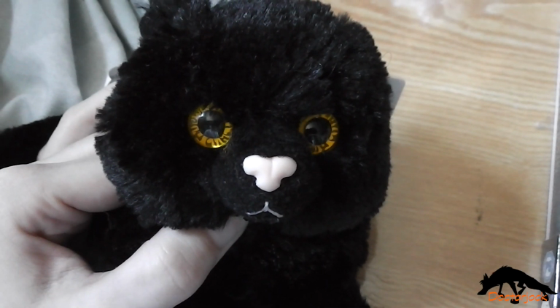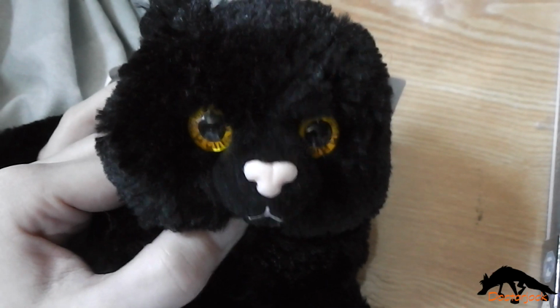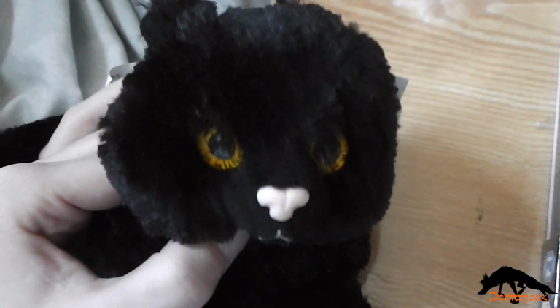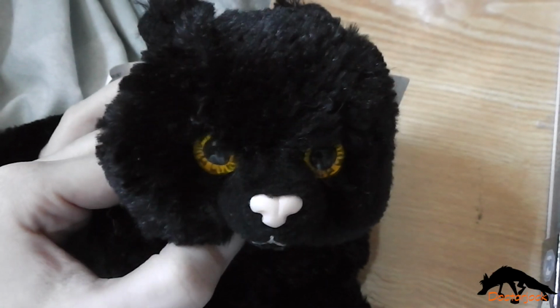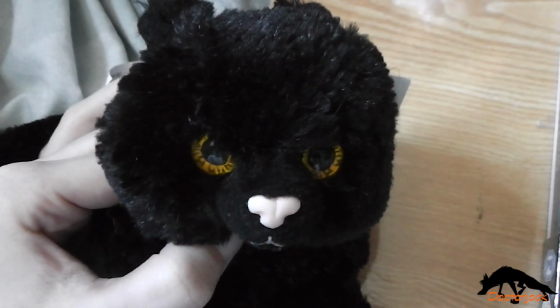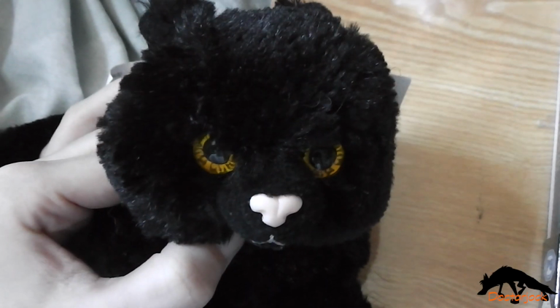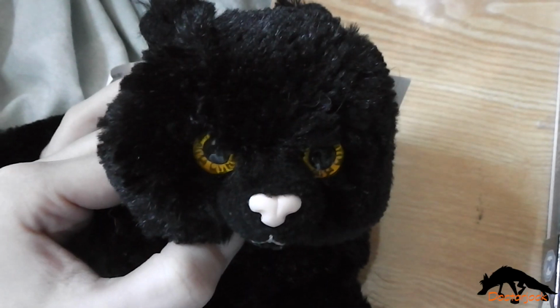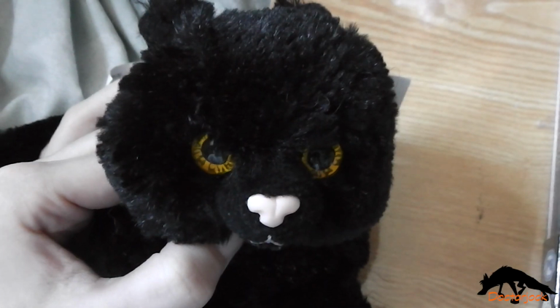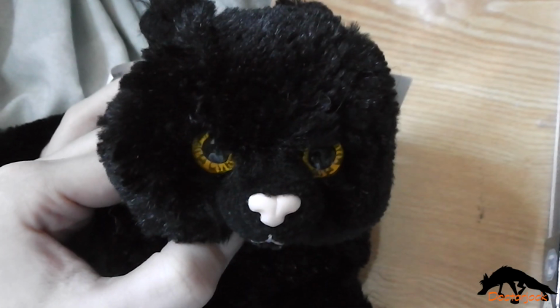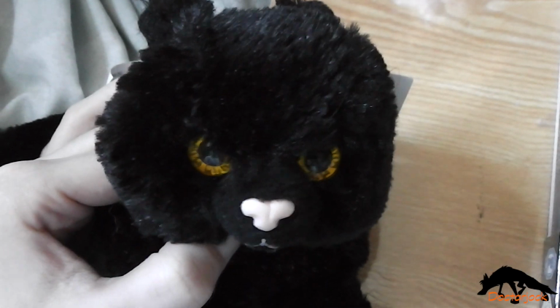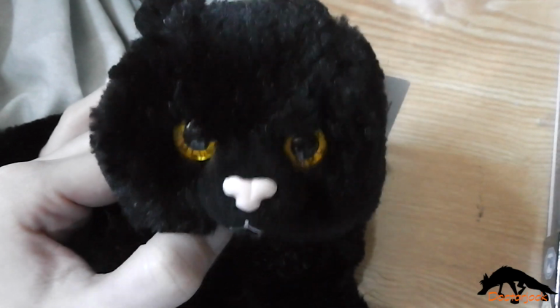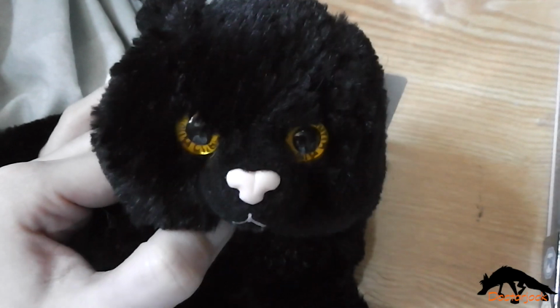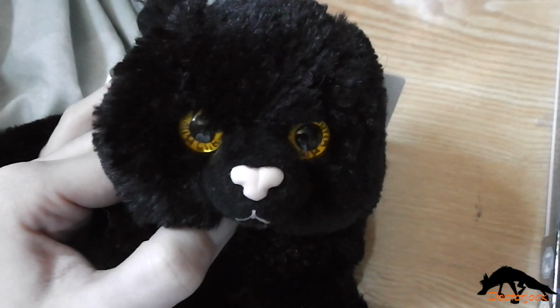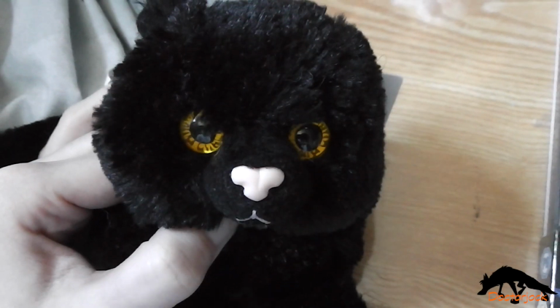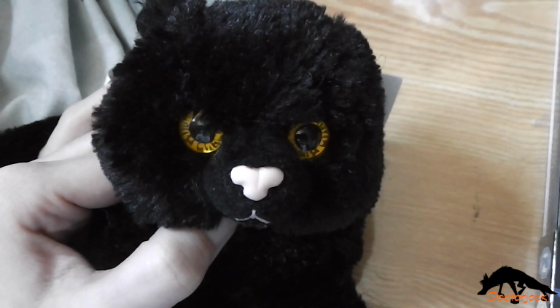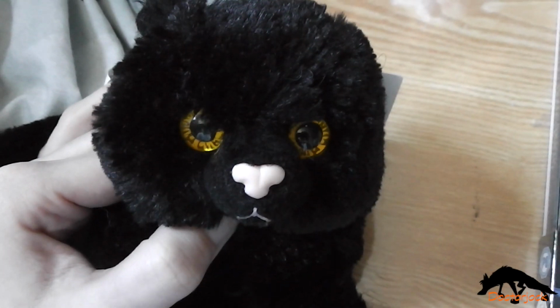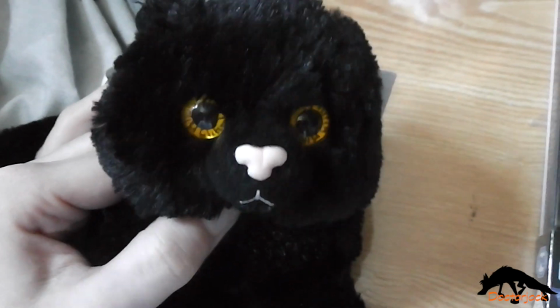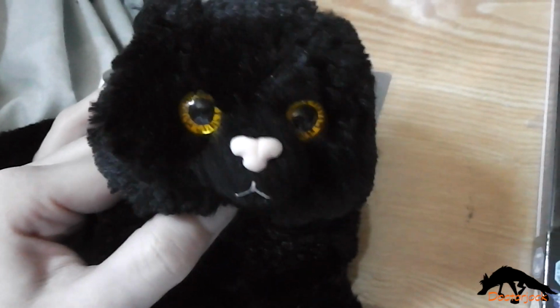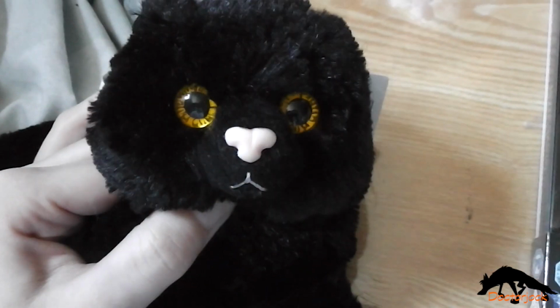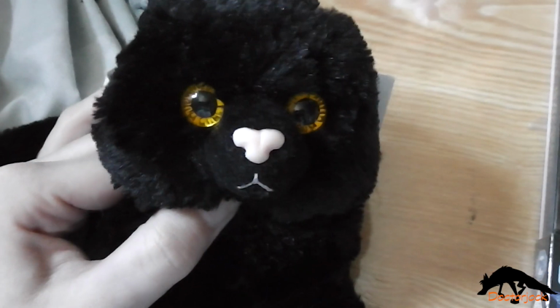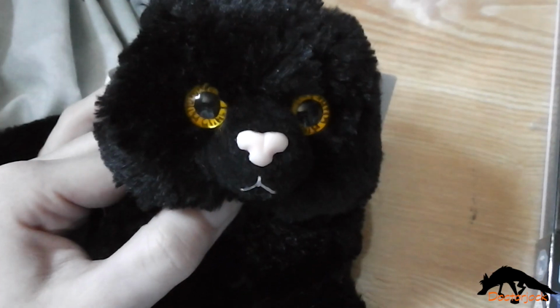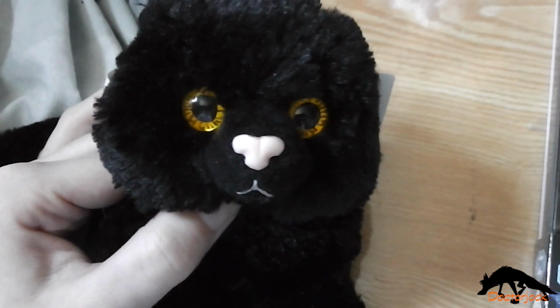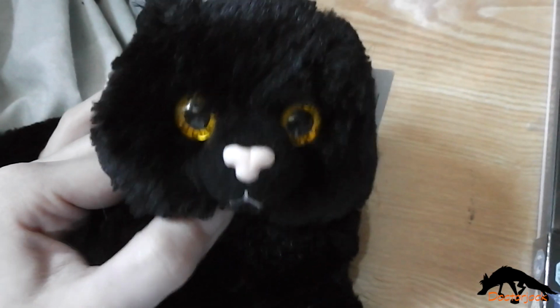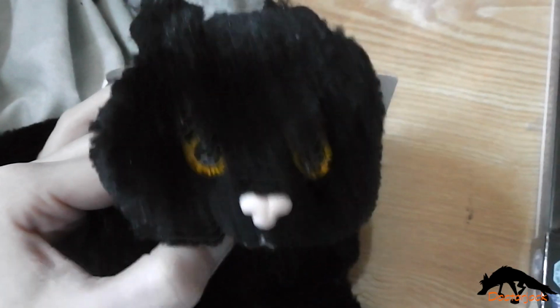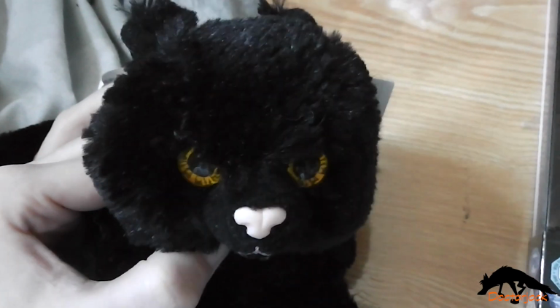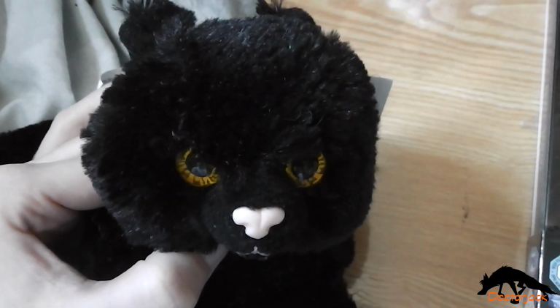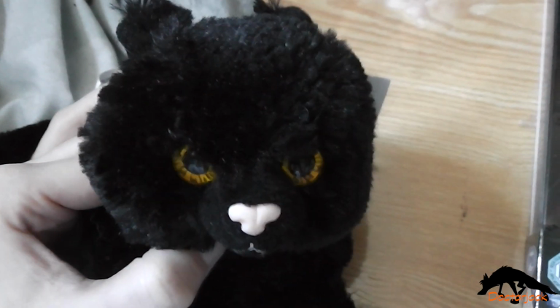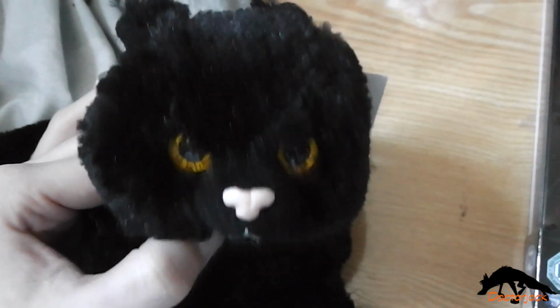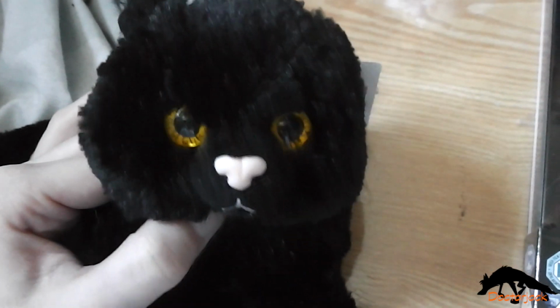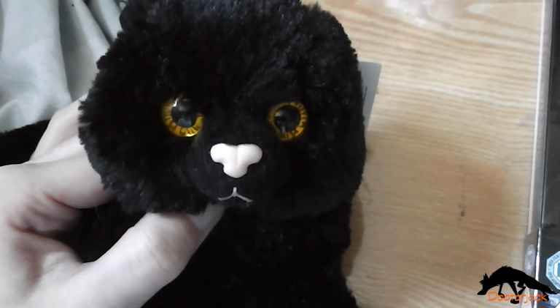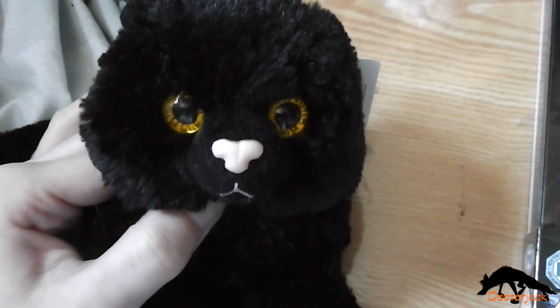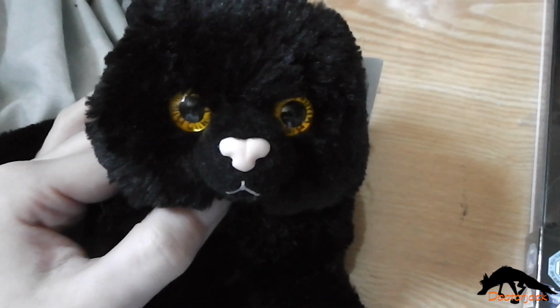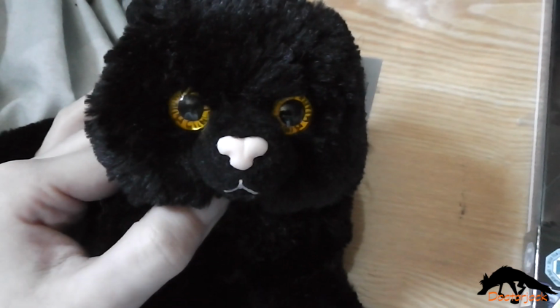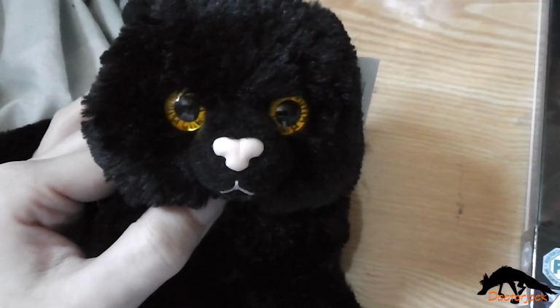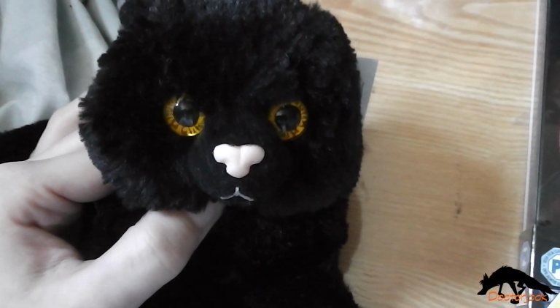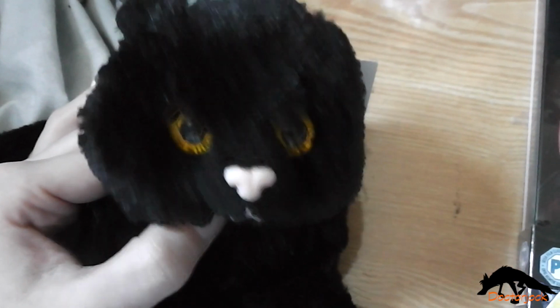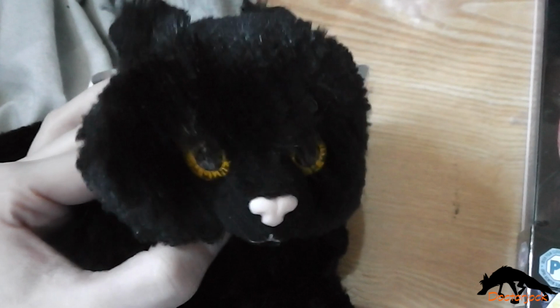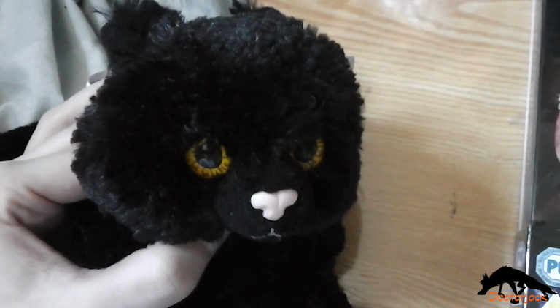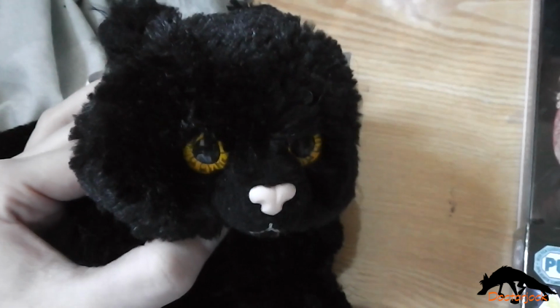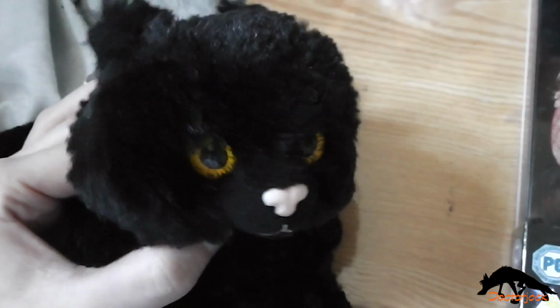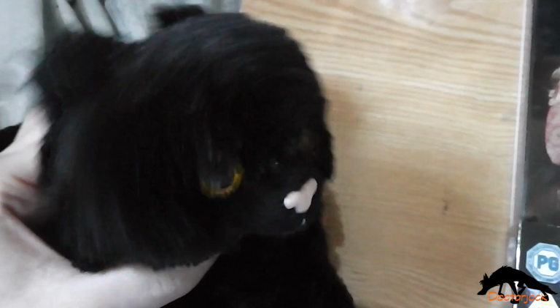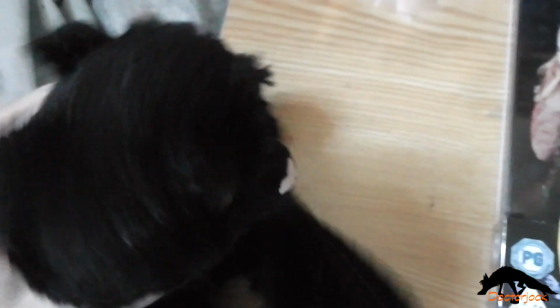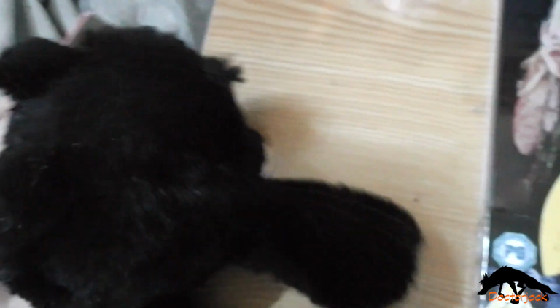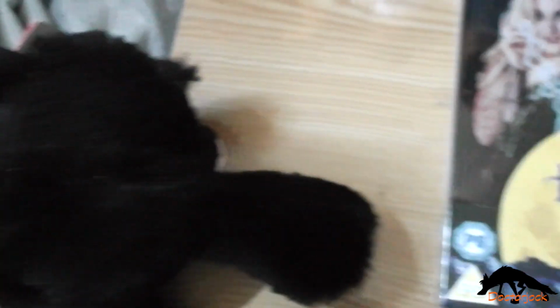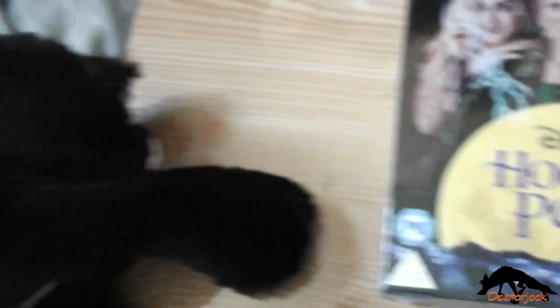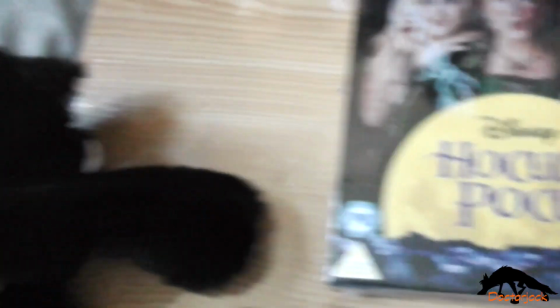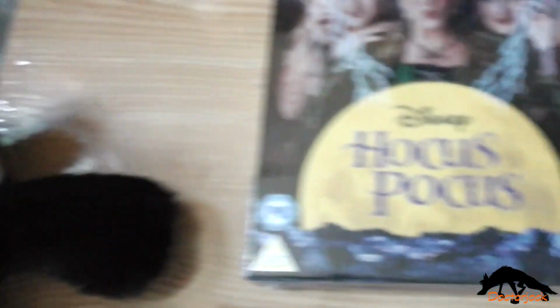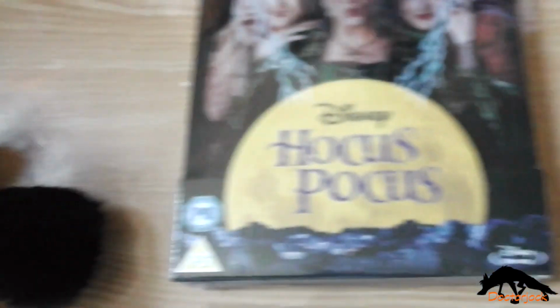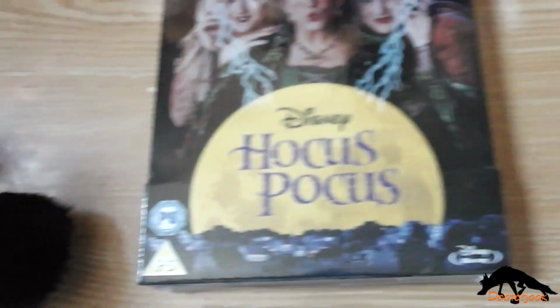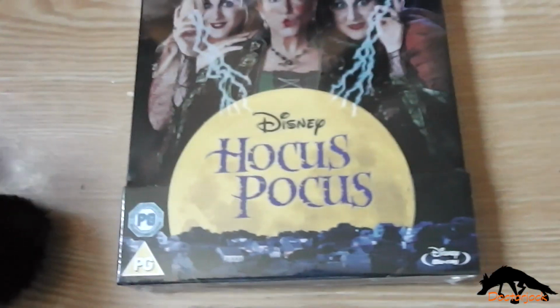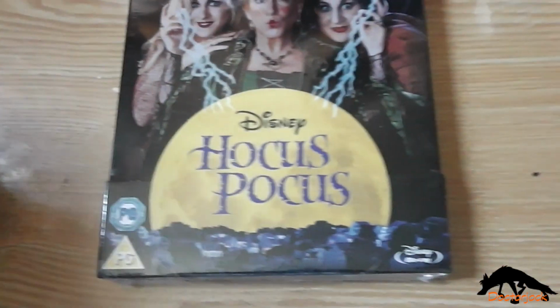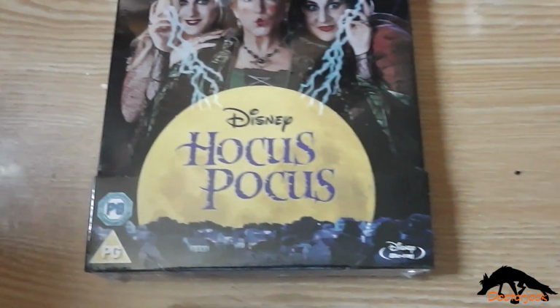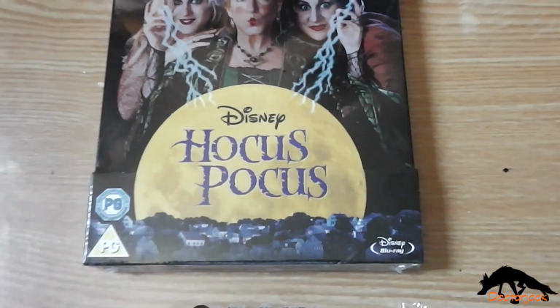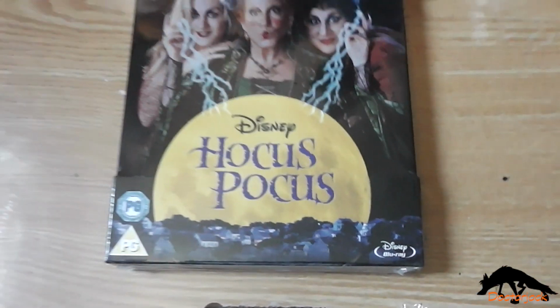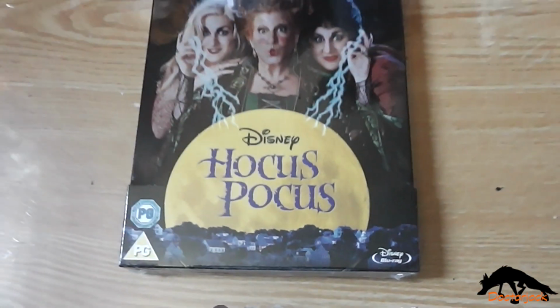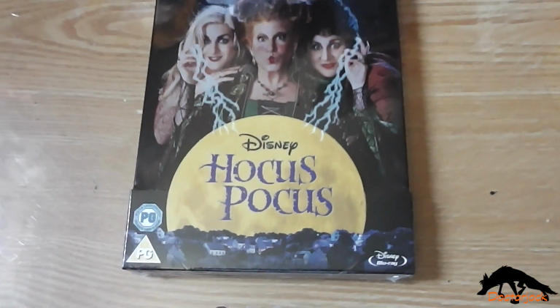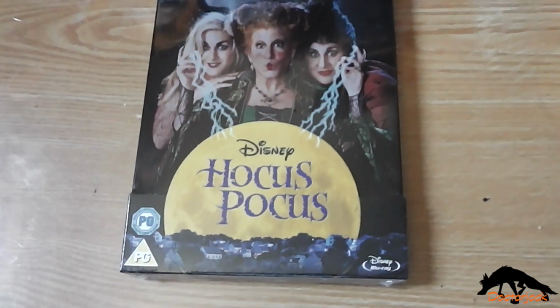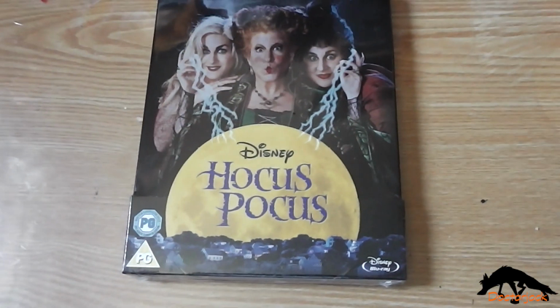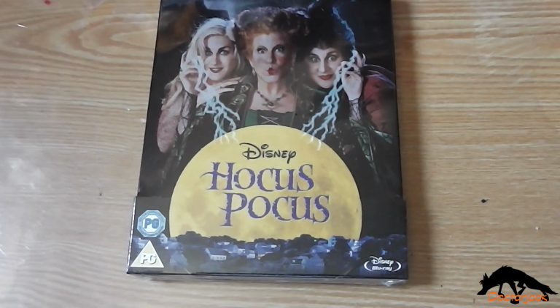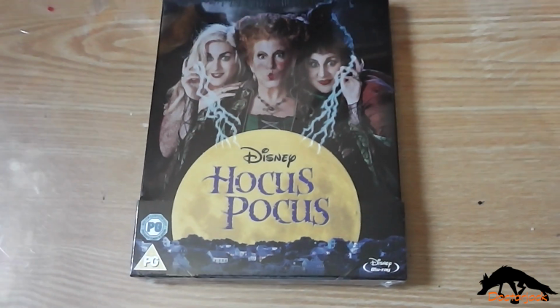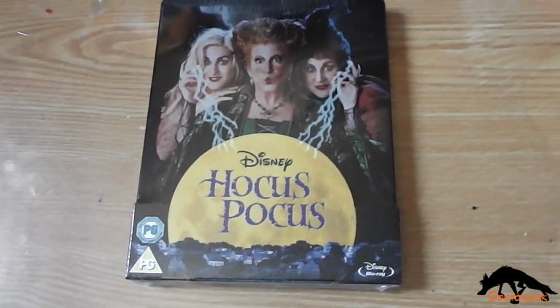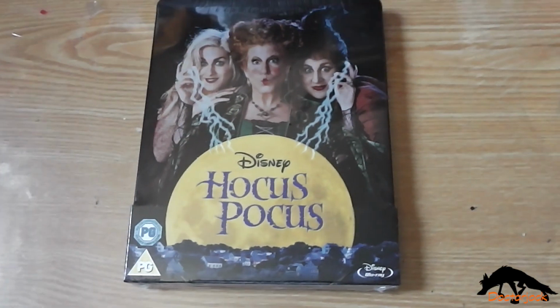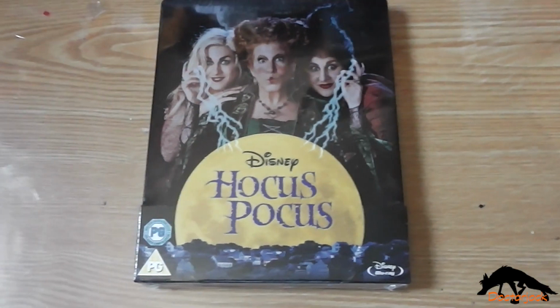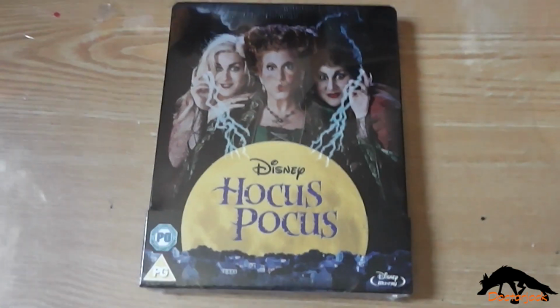Hi, it's Dr. Jock here with Bonnie, and today I'm going to do an unboxing of Hocus Pocus.